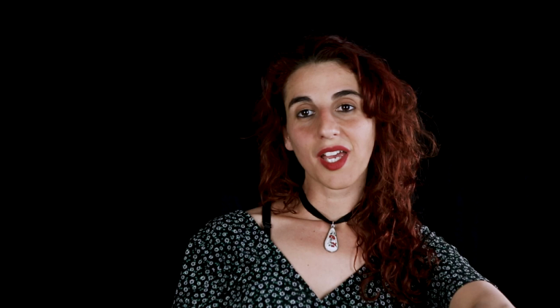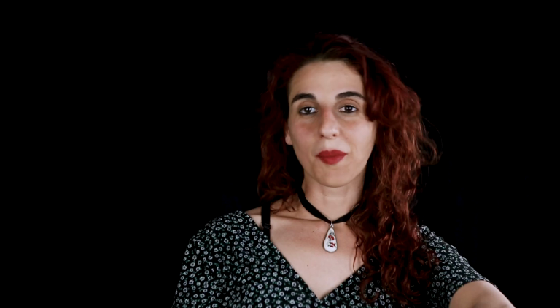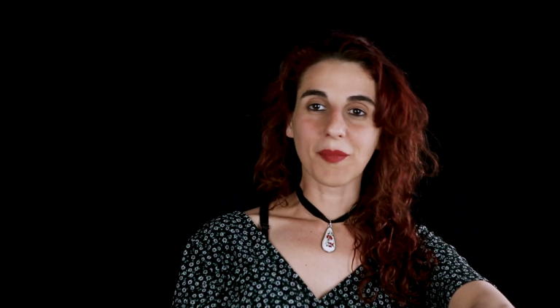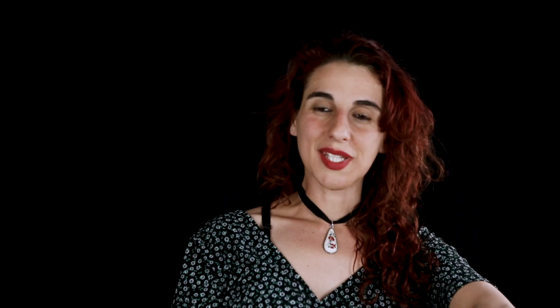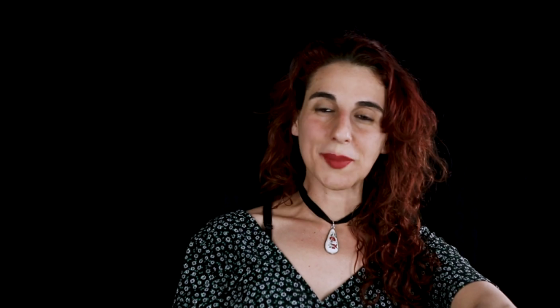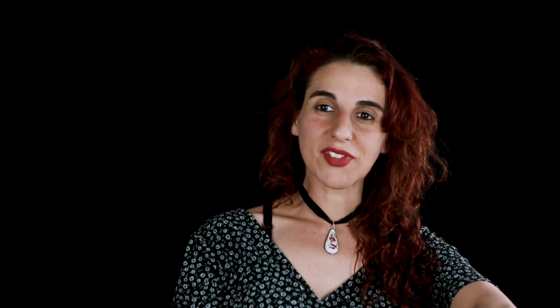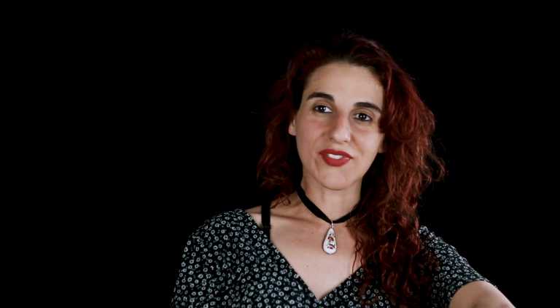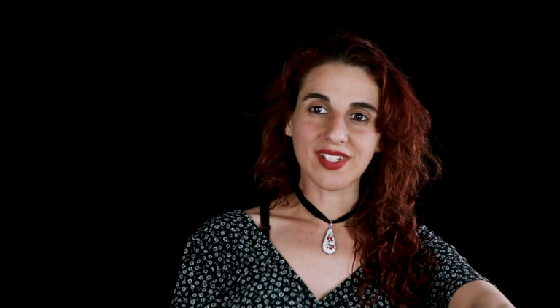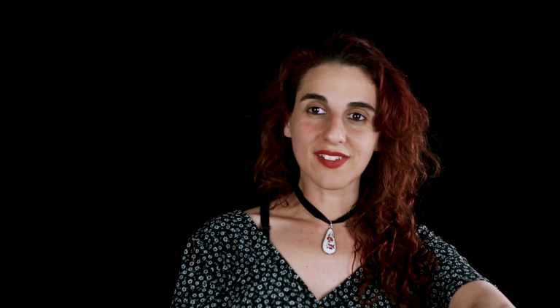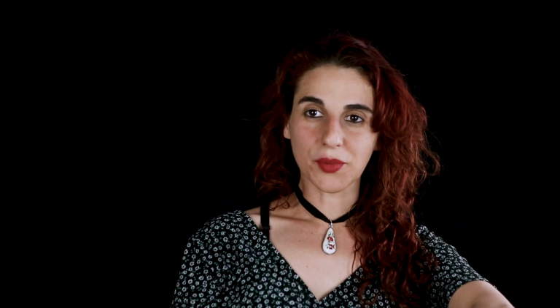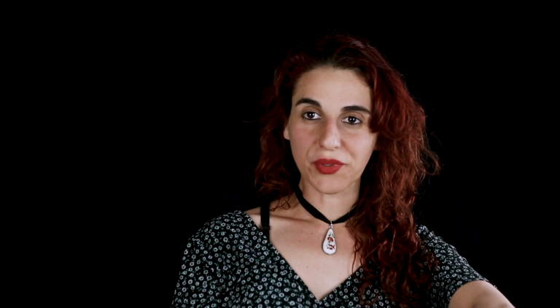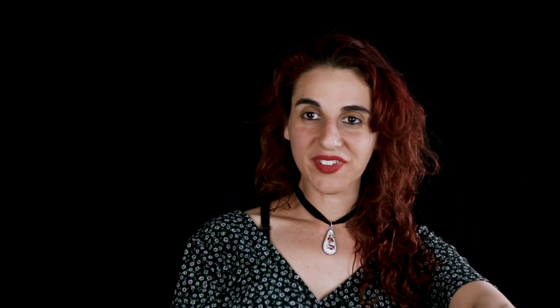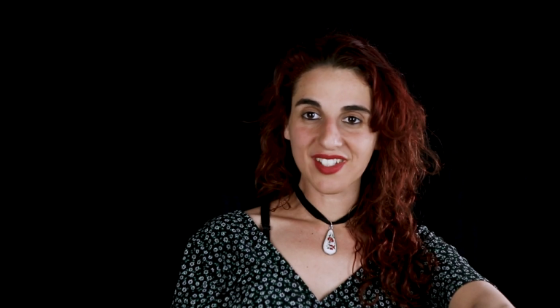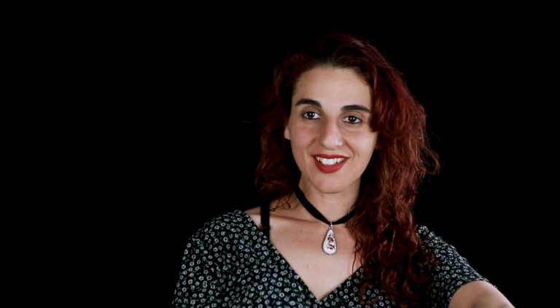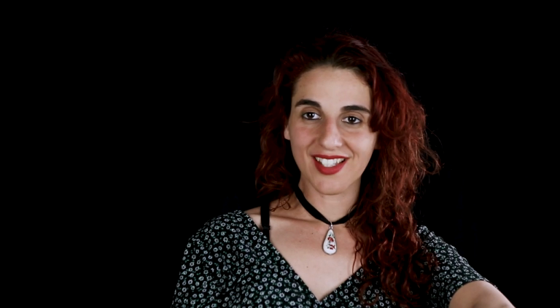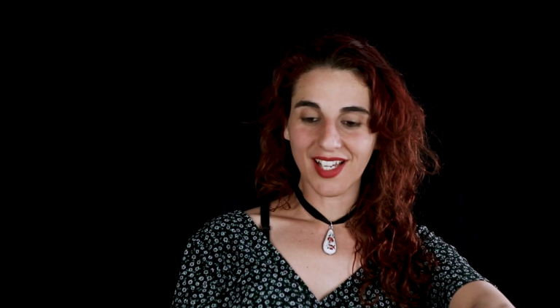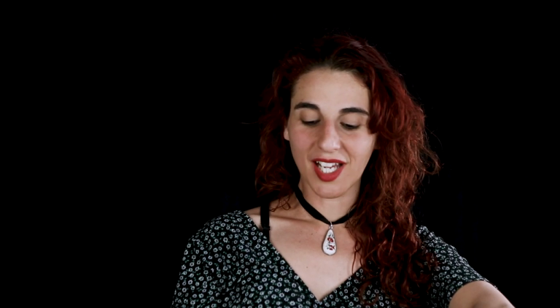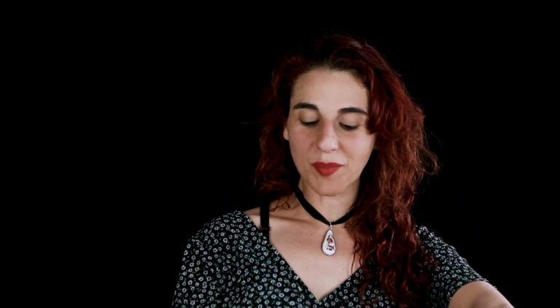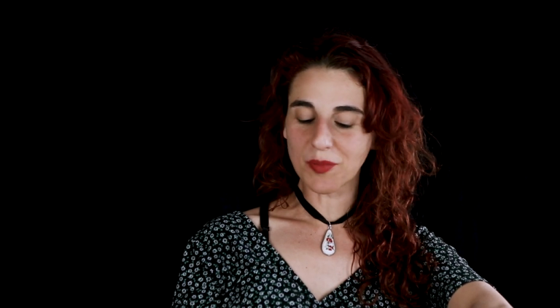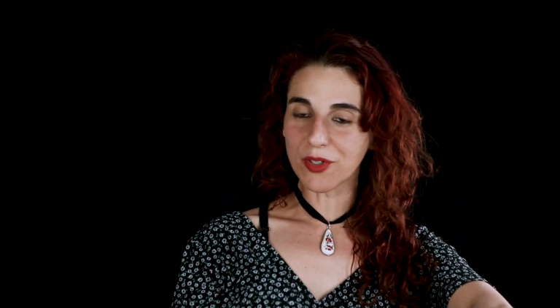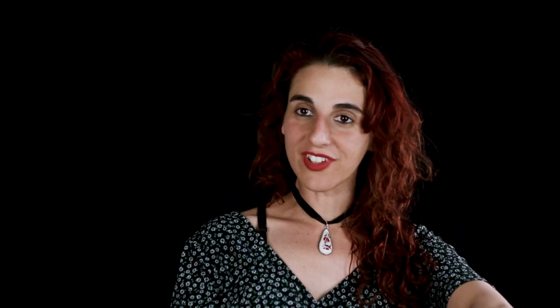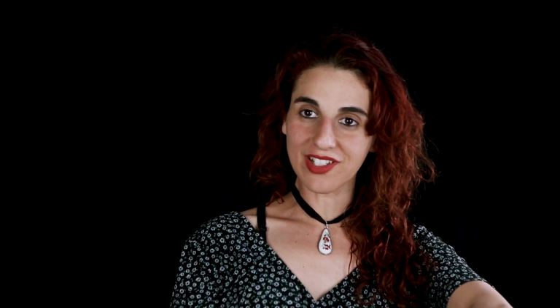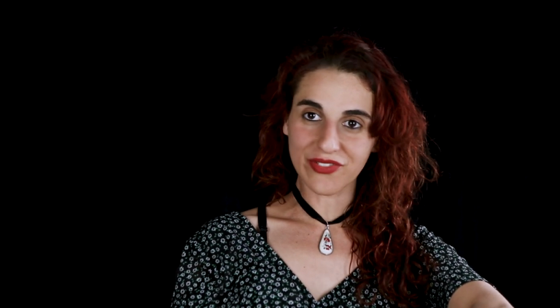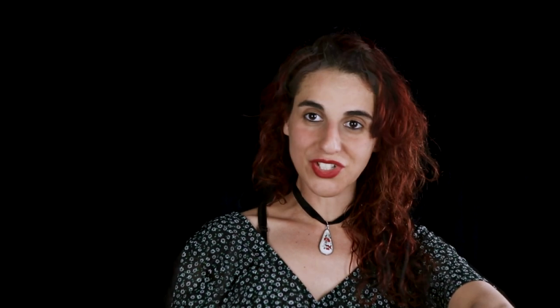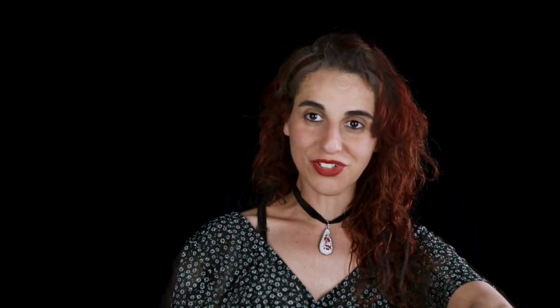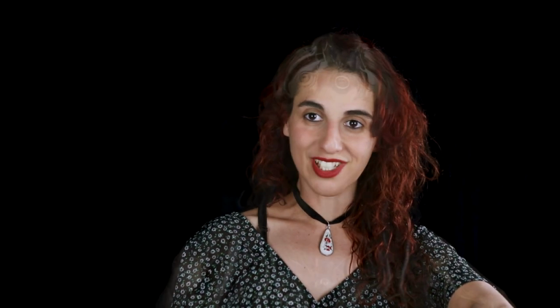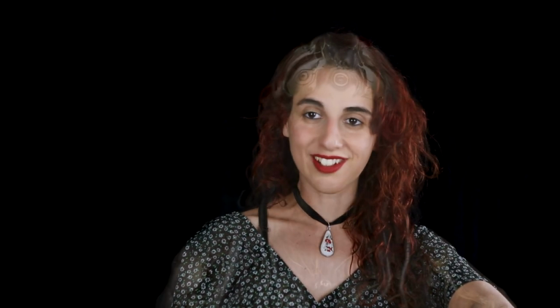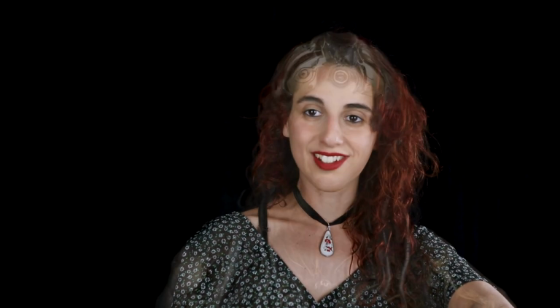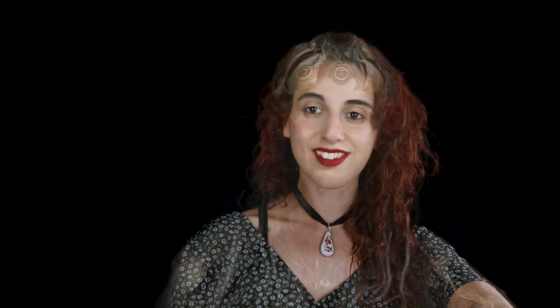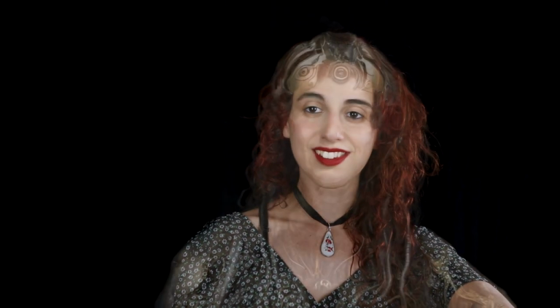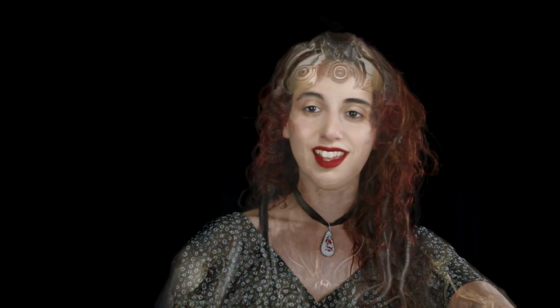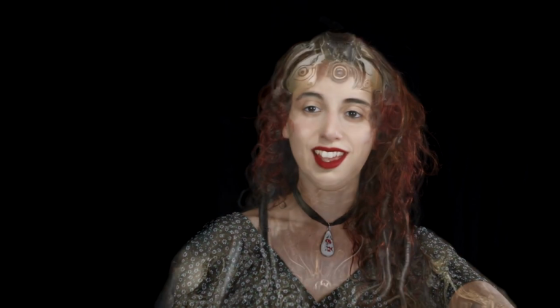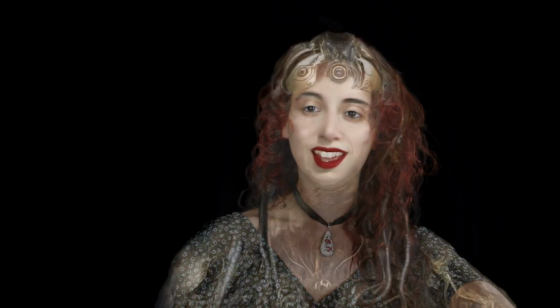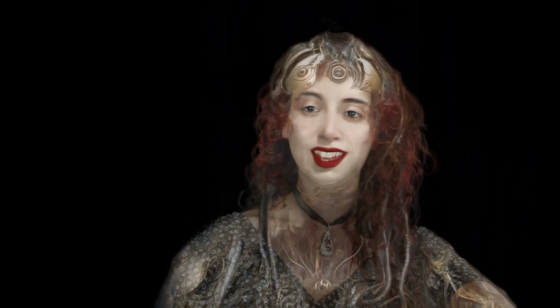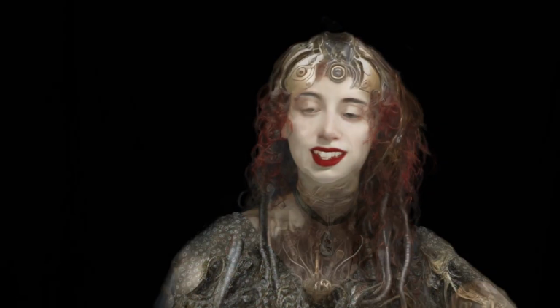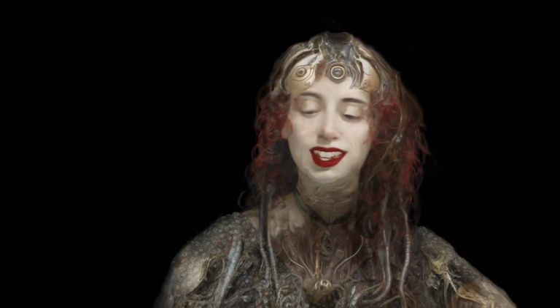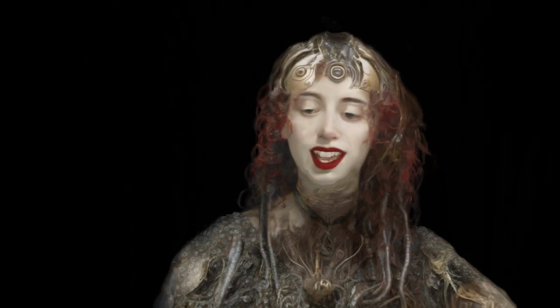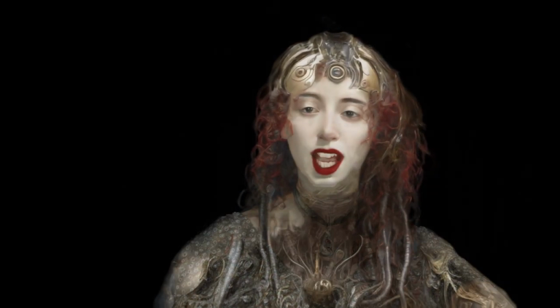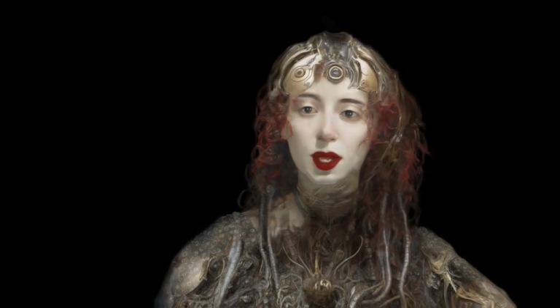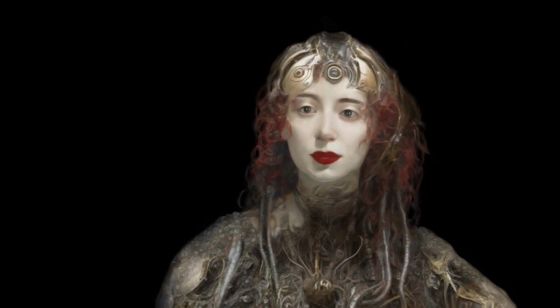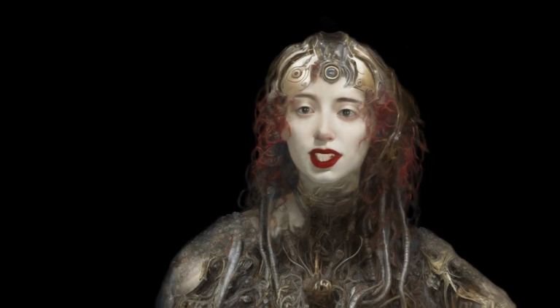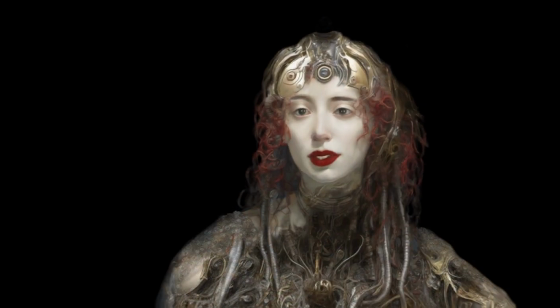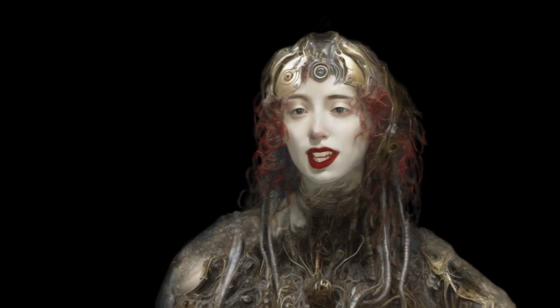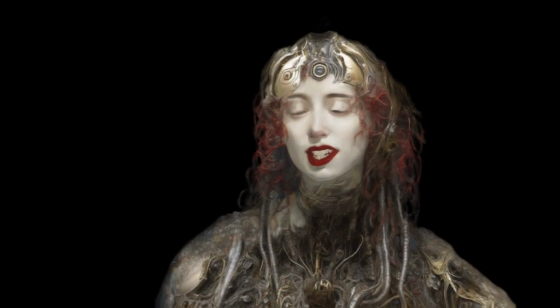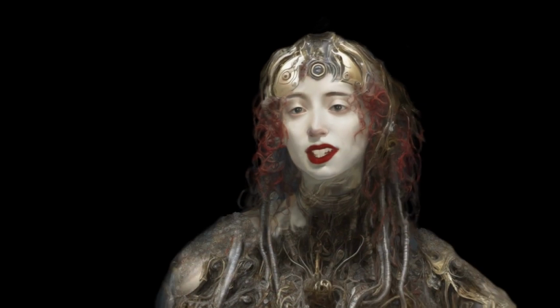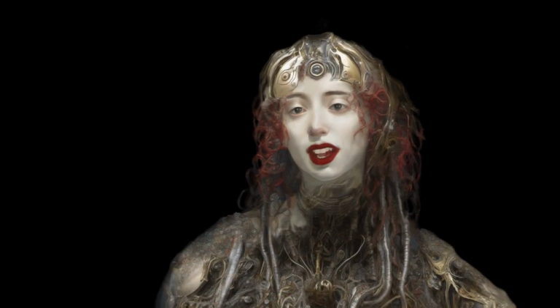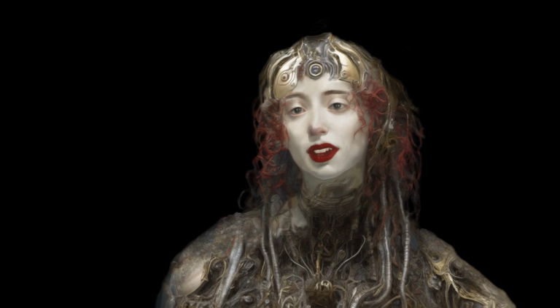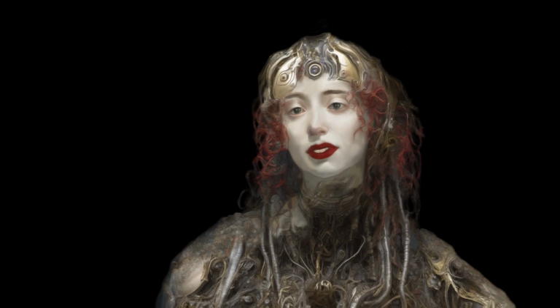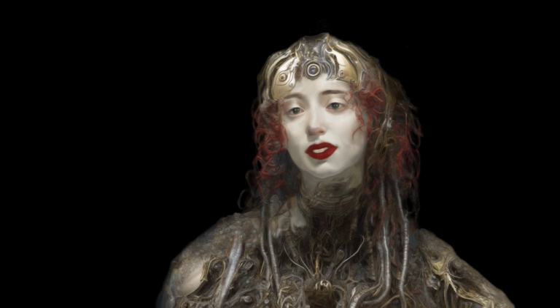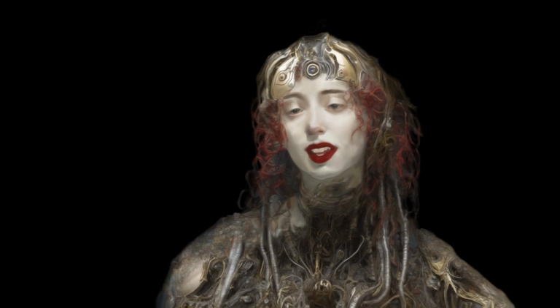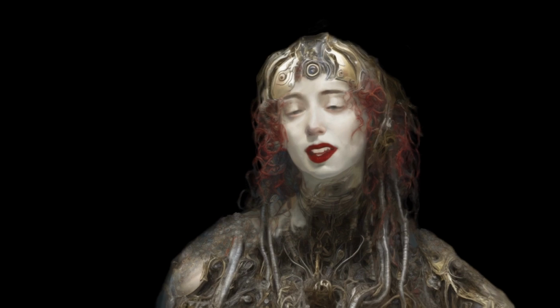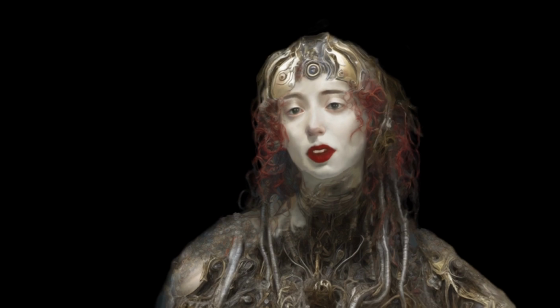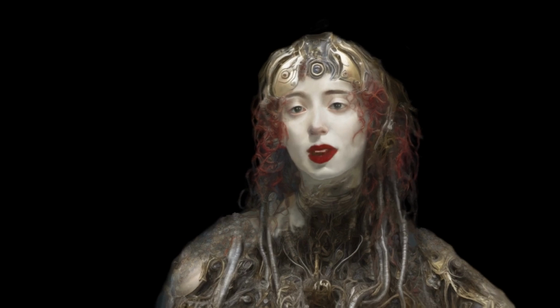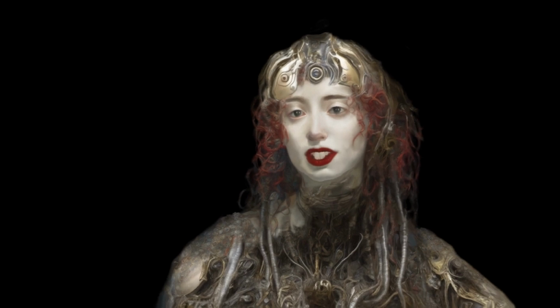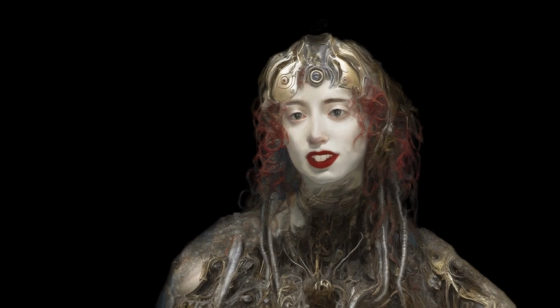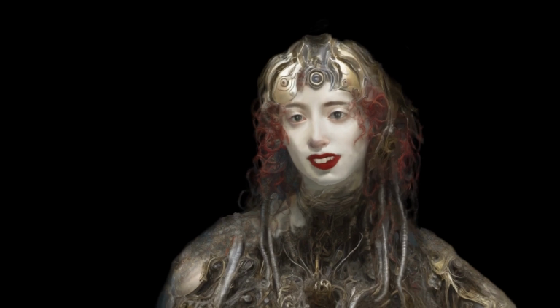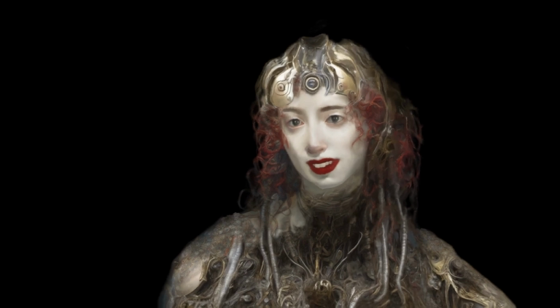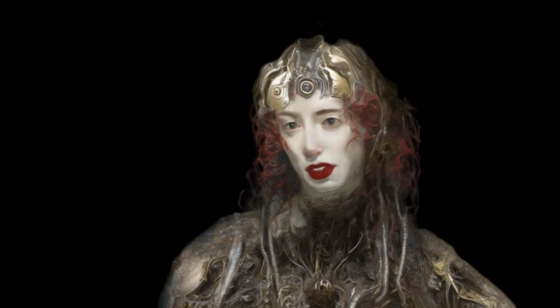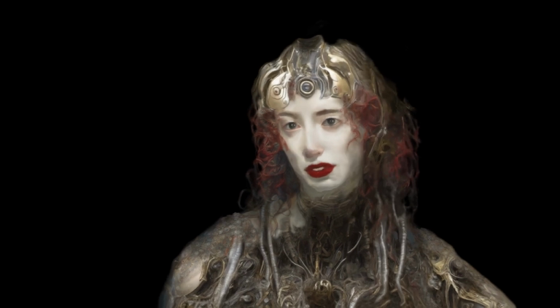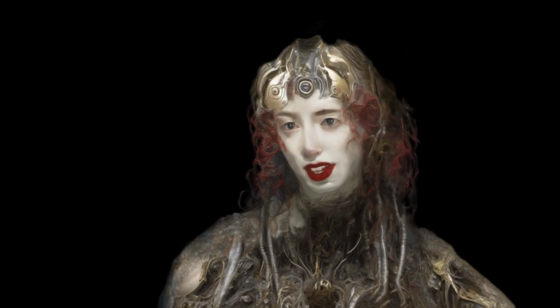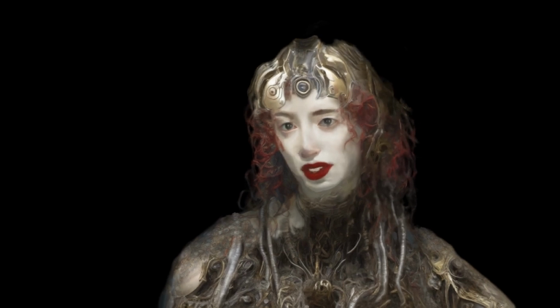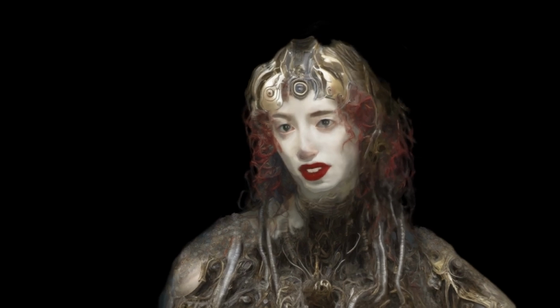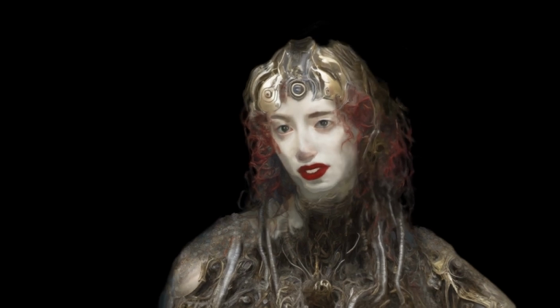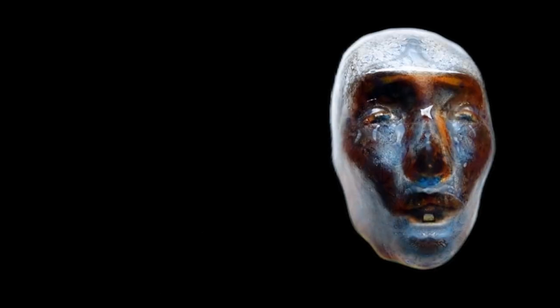My name is Vanessa Rosa. I'm a Brazilian visual artist, and I'm the creator of the Little Martian Sci-Fi Universe.